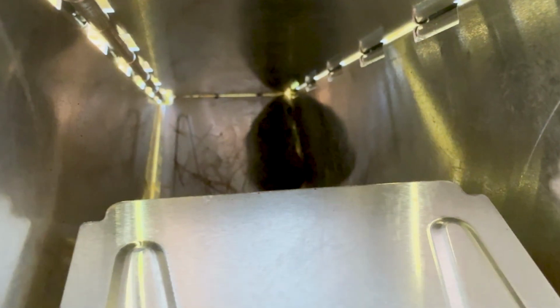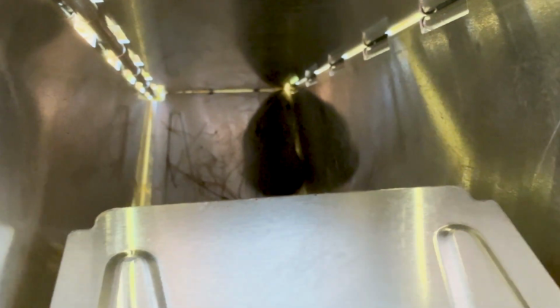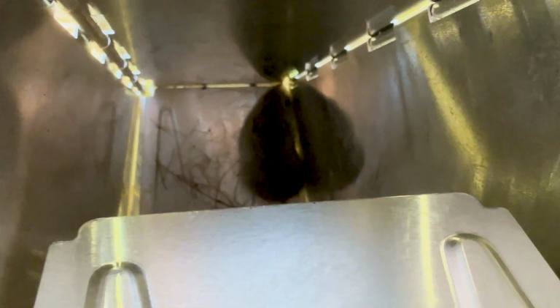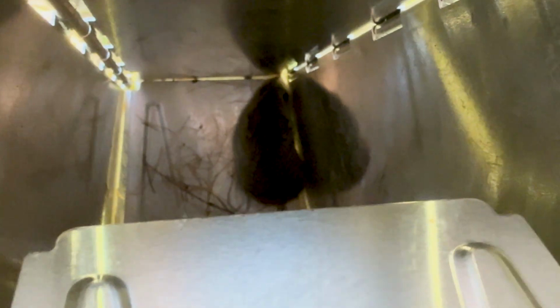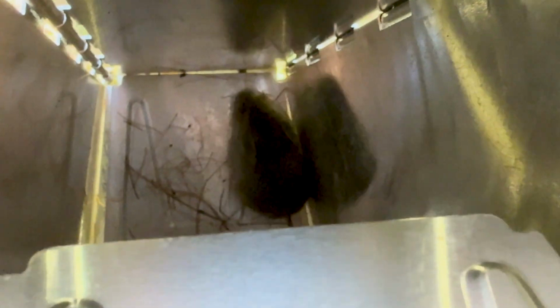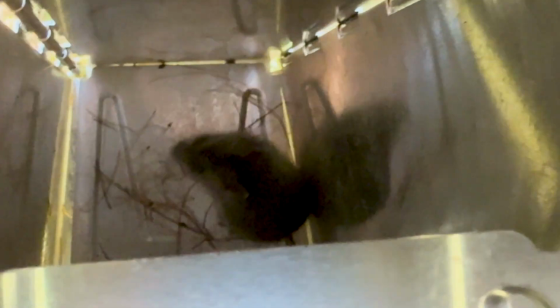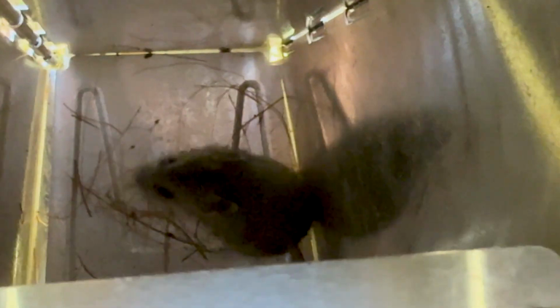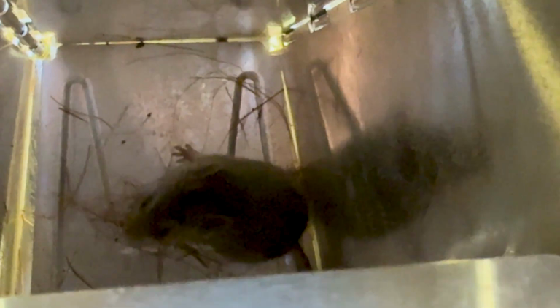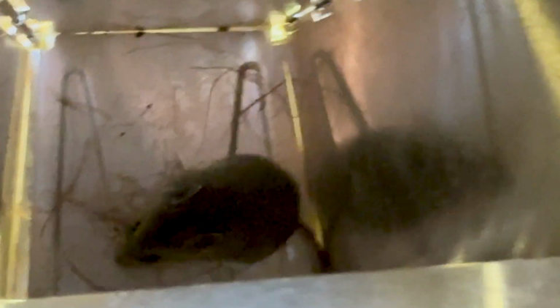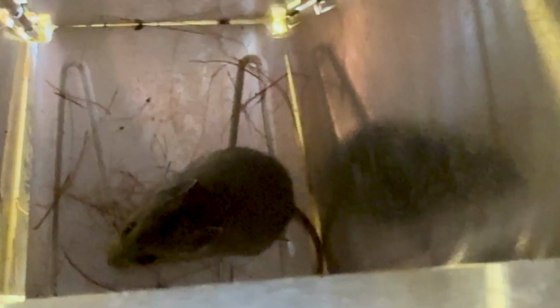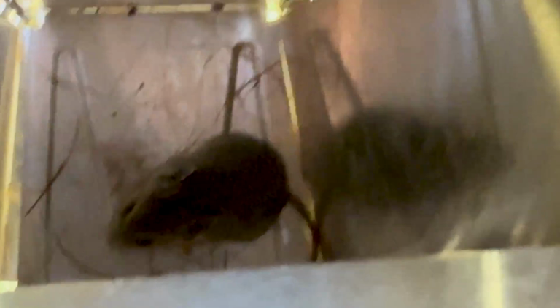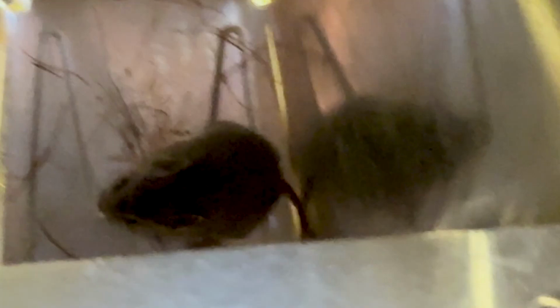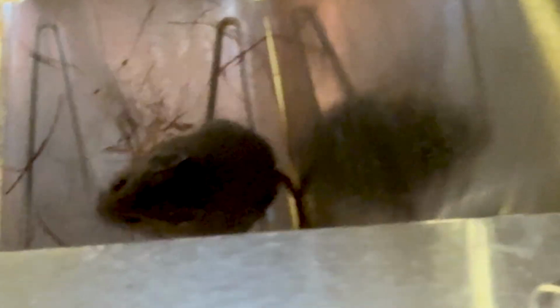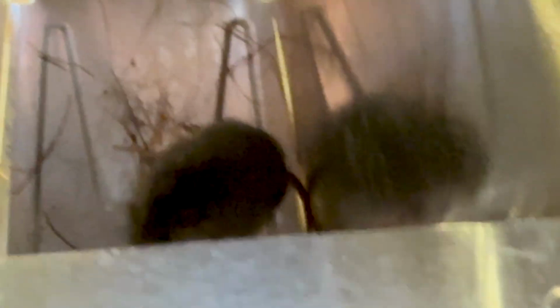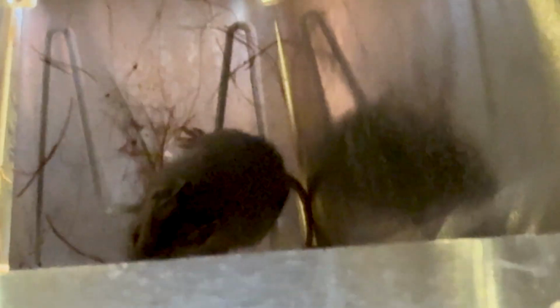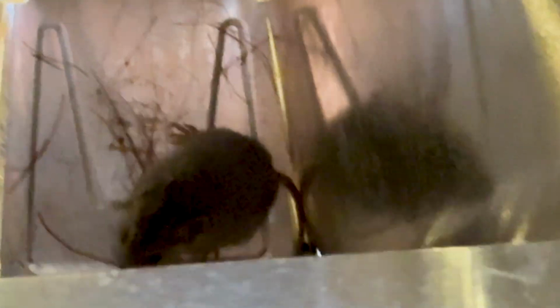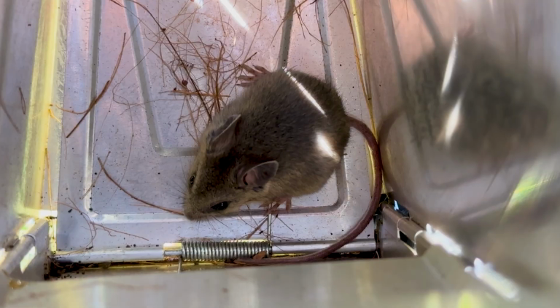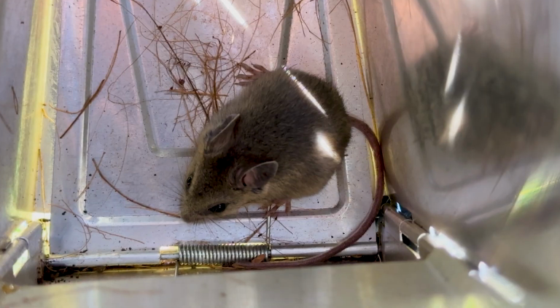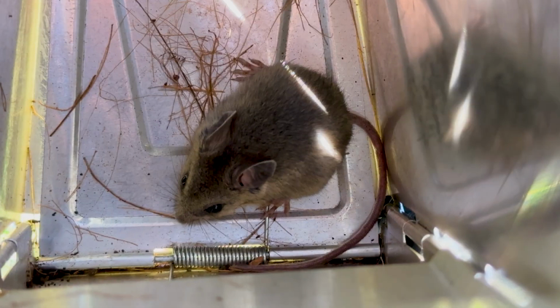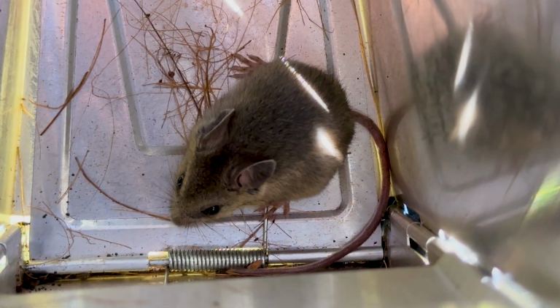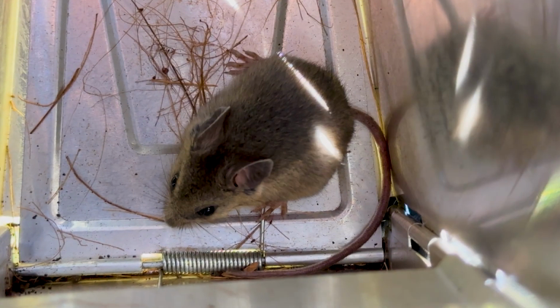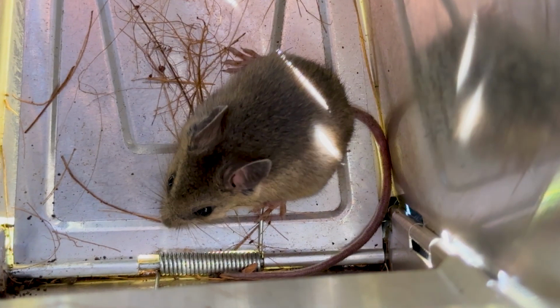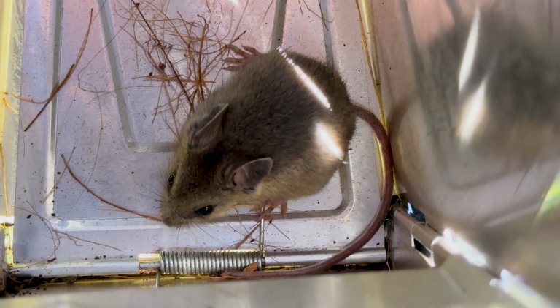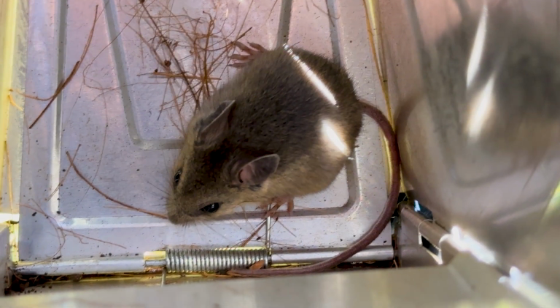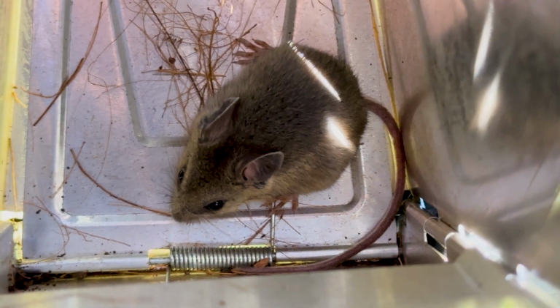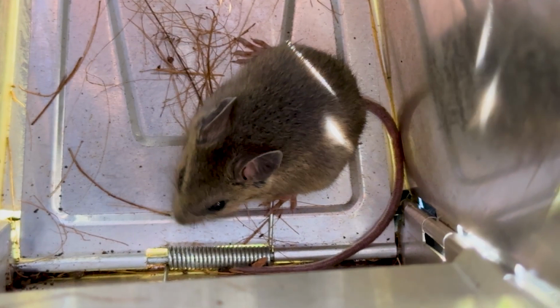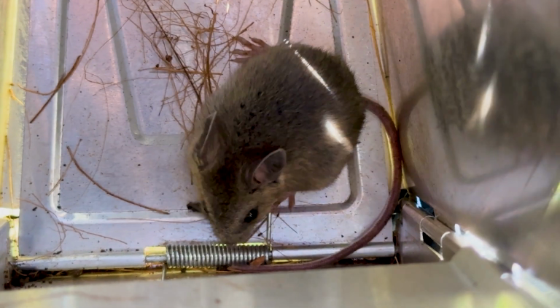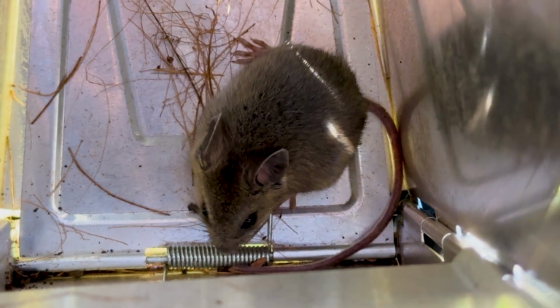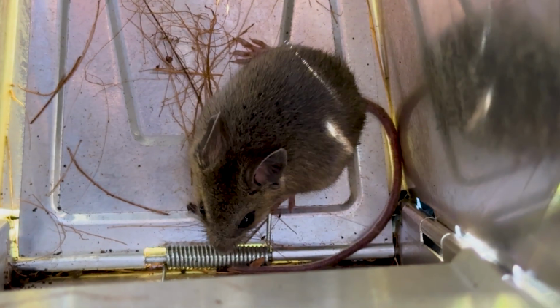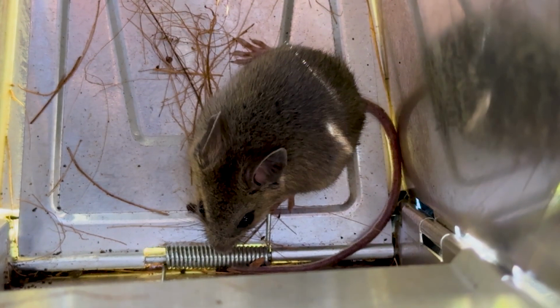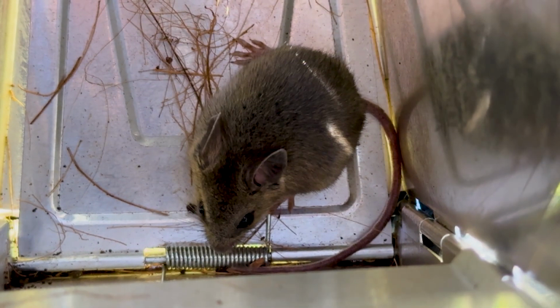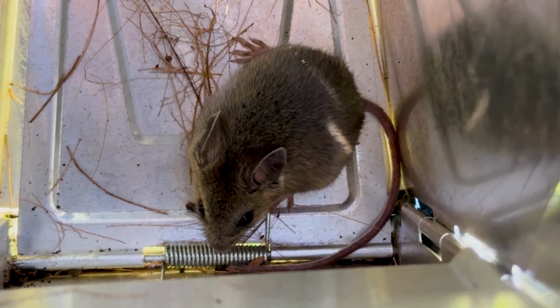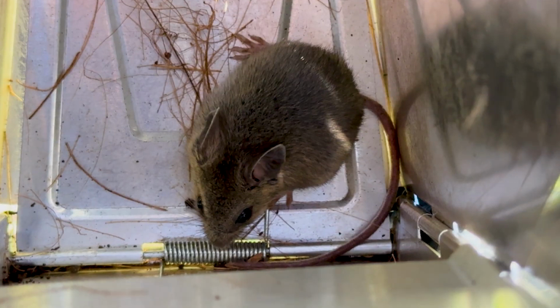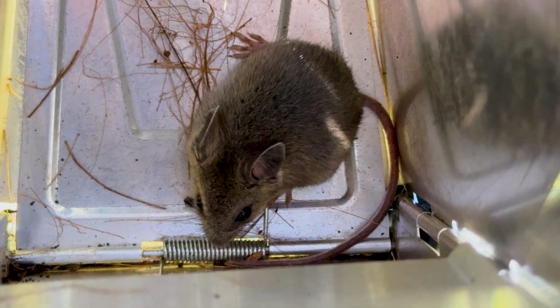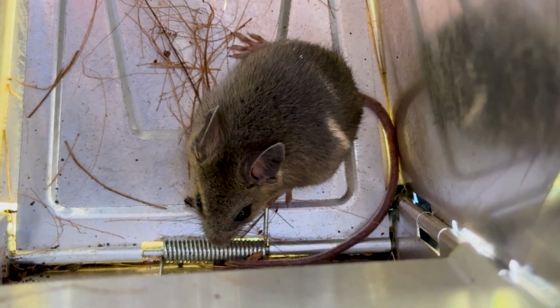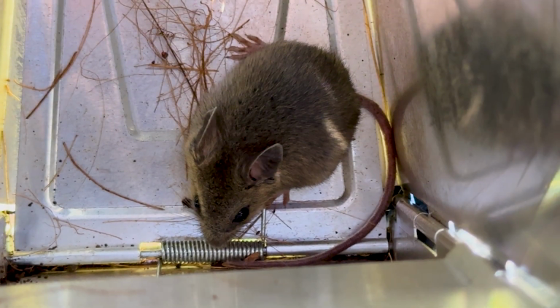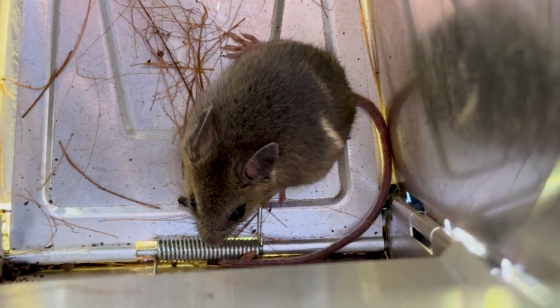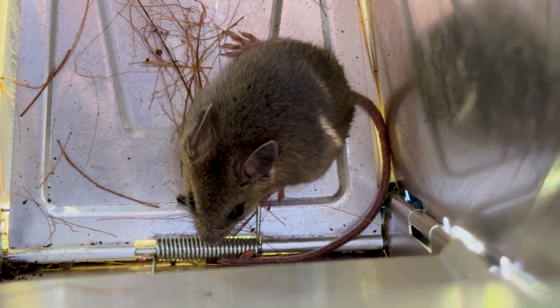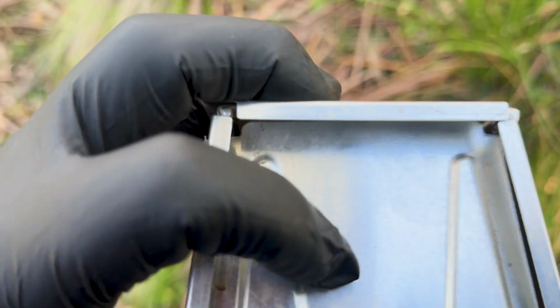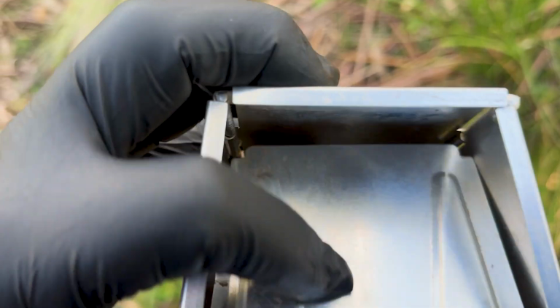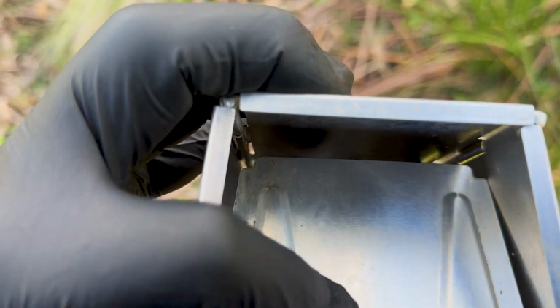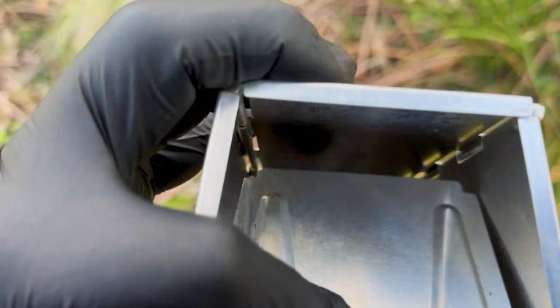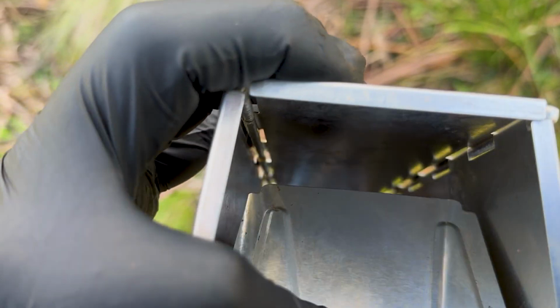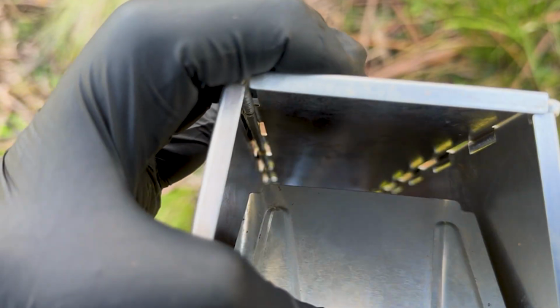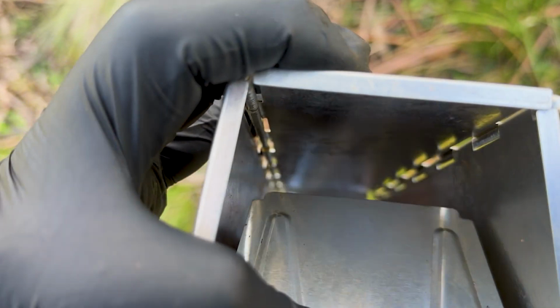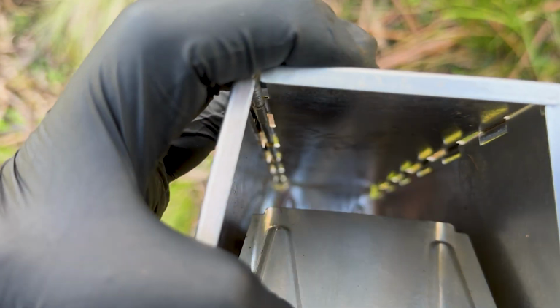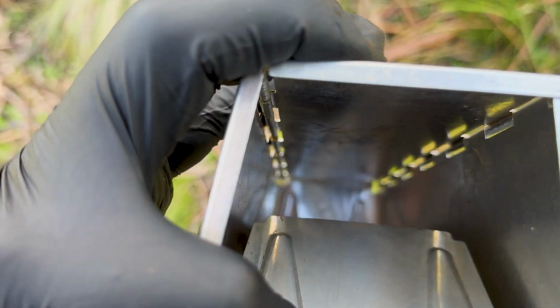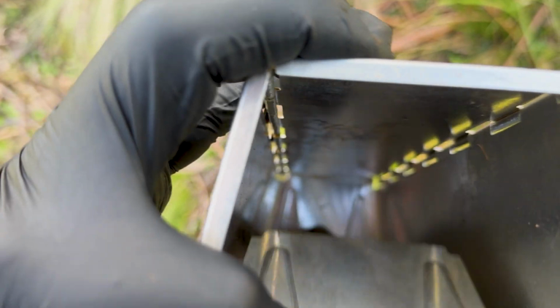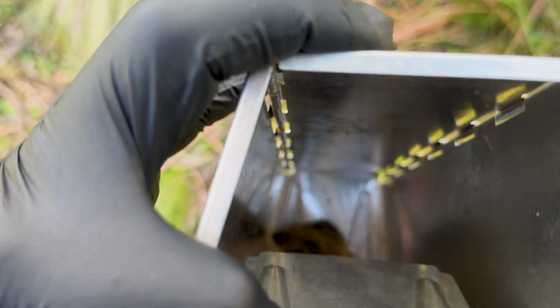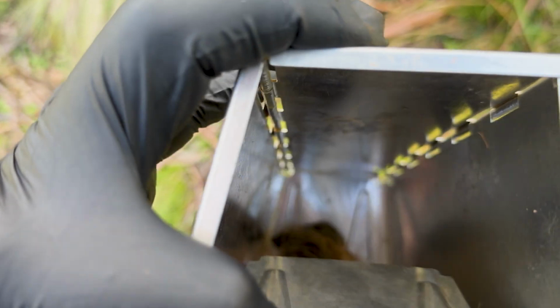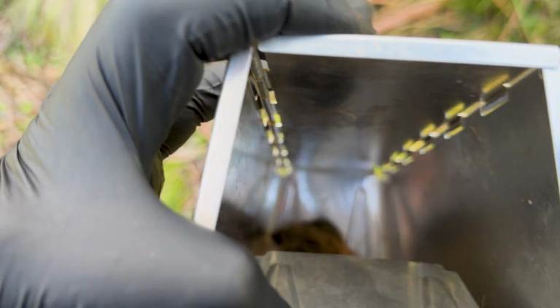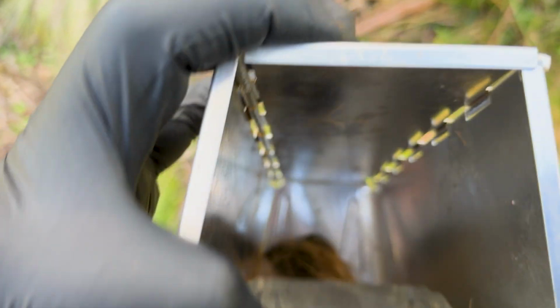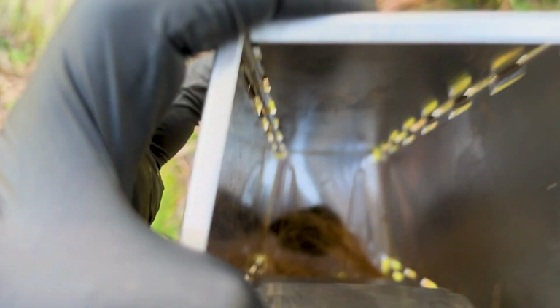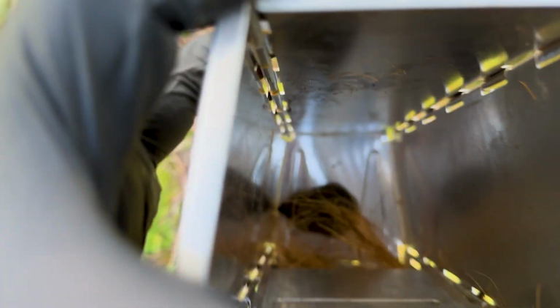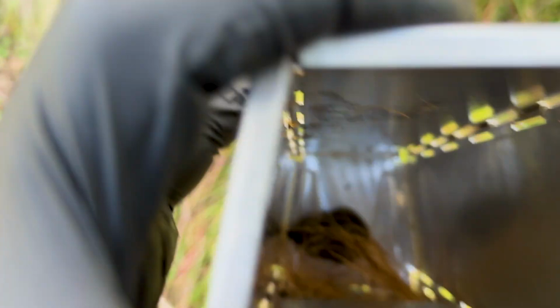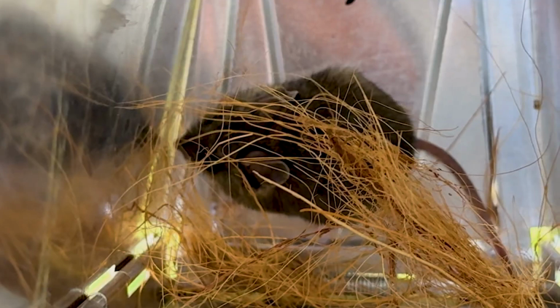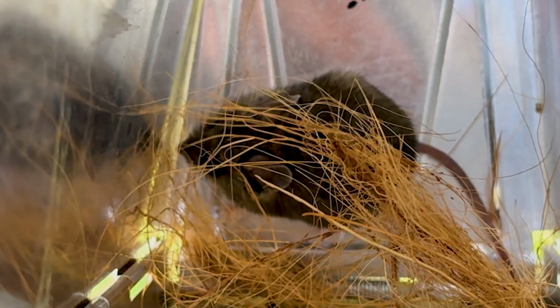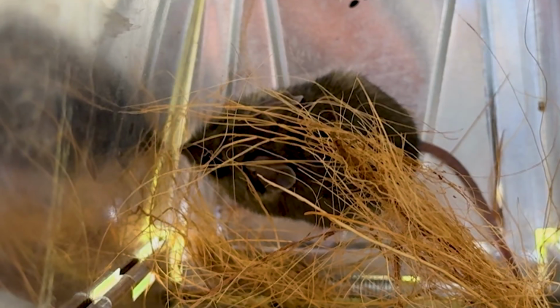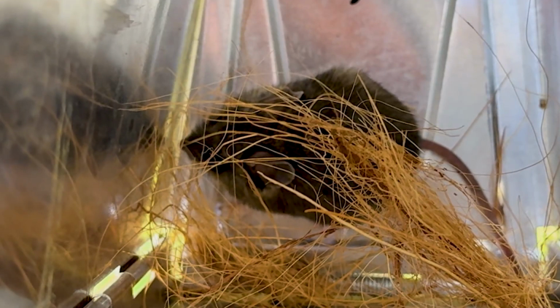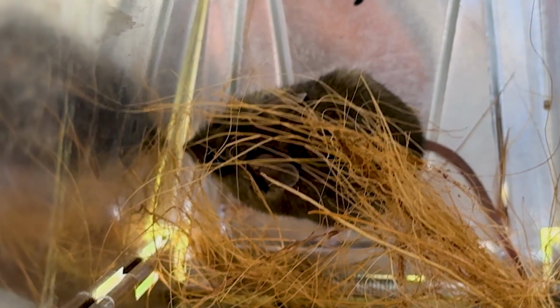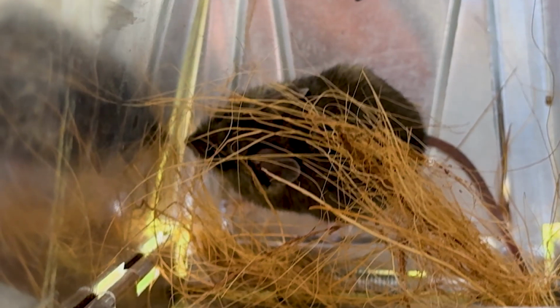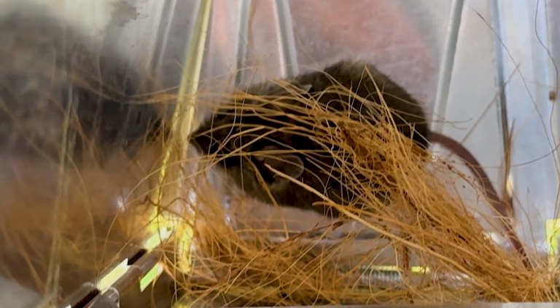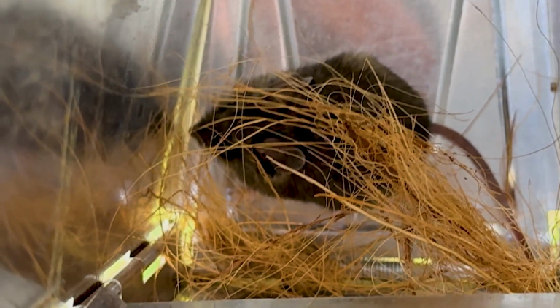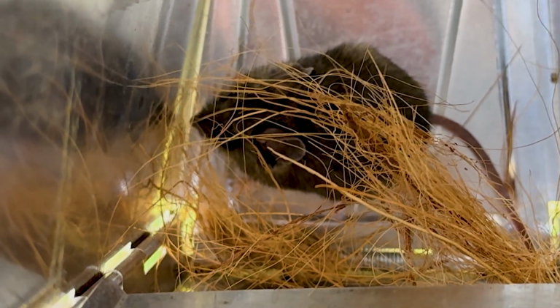Just as winter set in, we had secured enough mice to begin our breeding program — ten founding members.